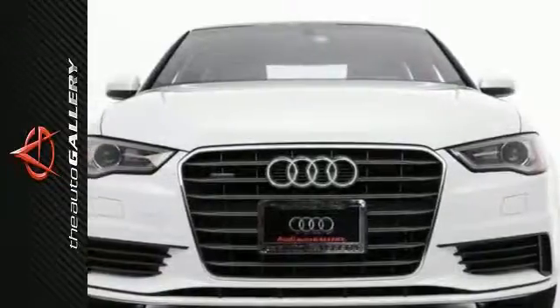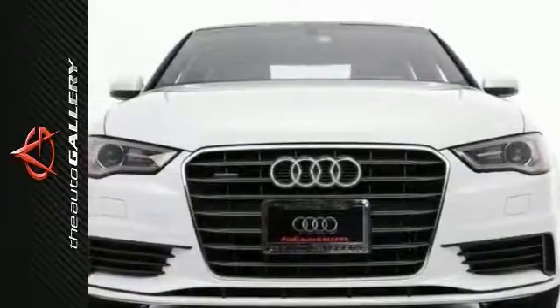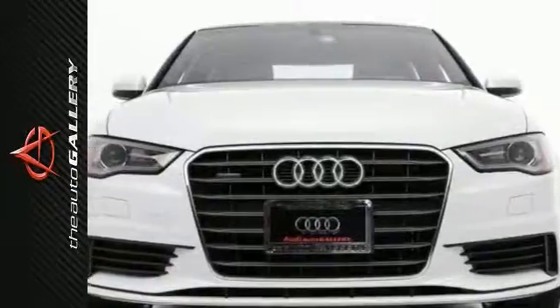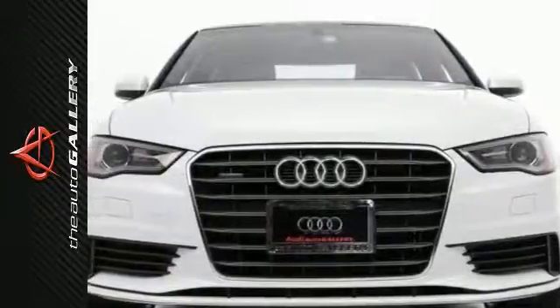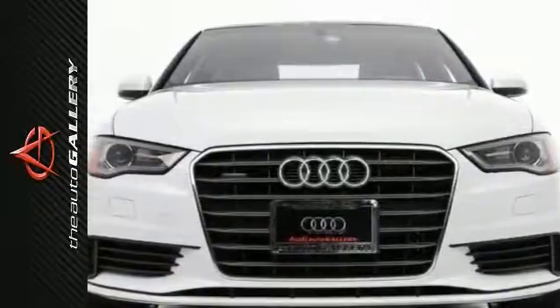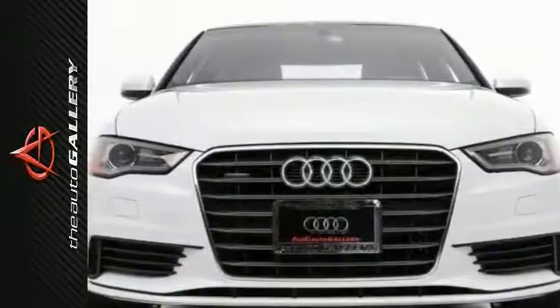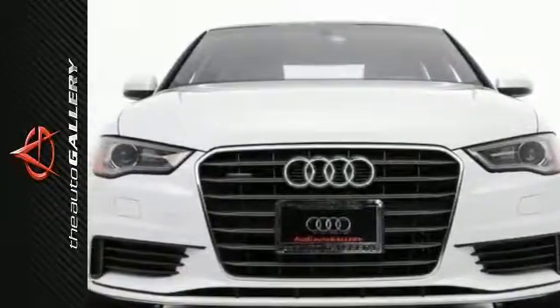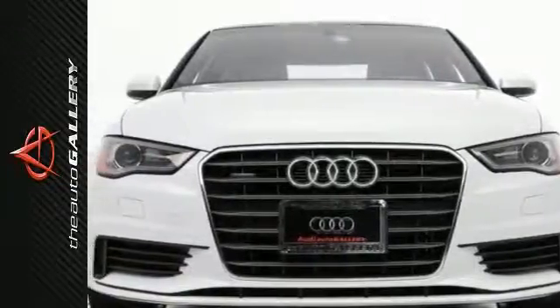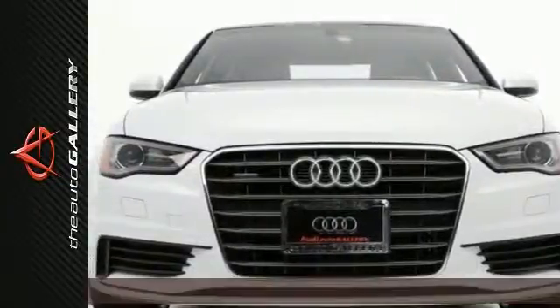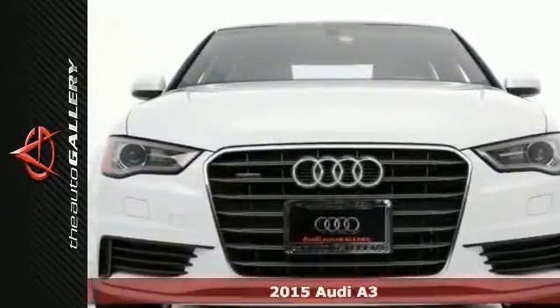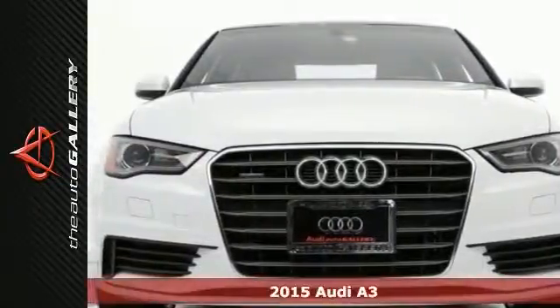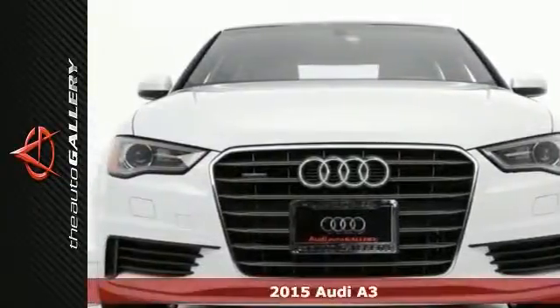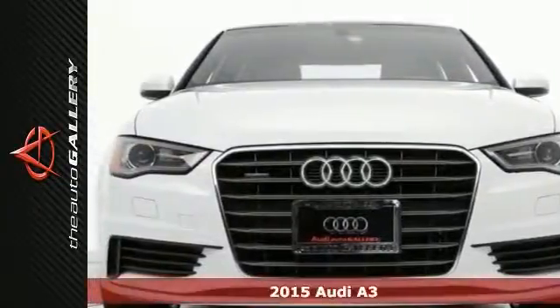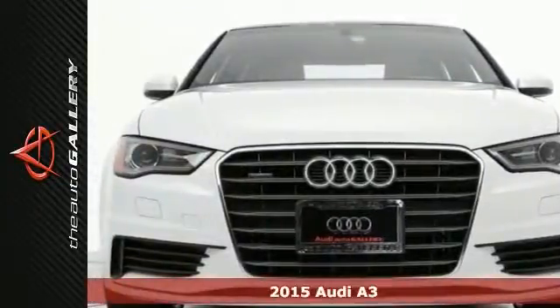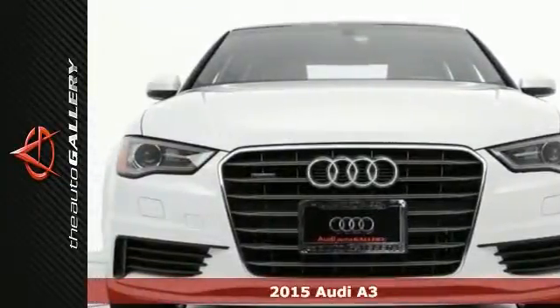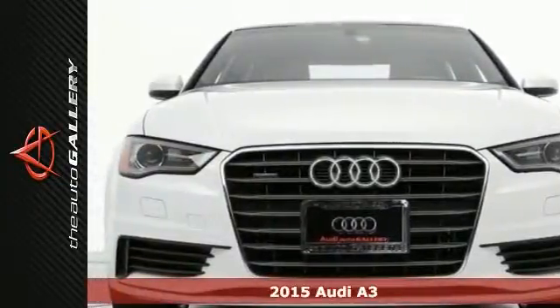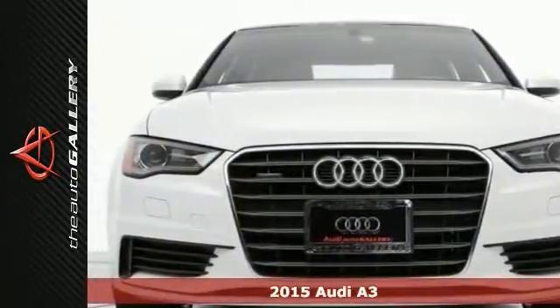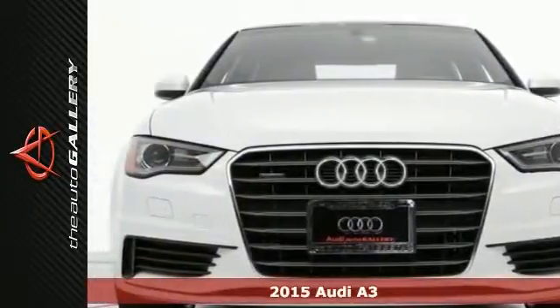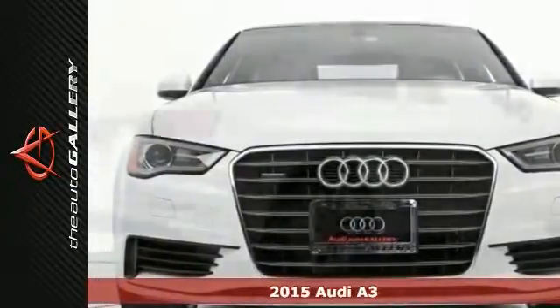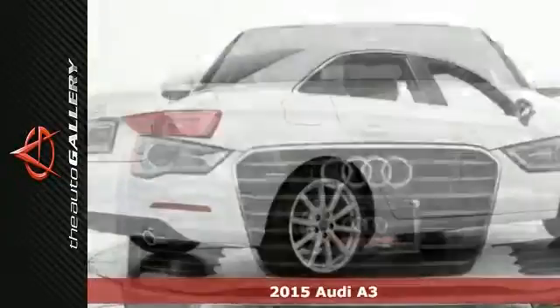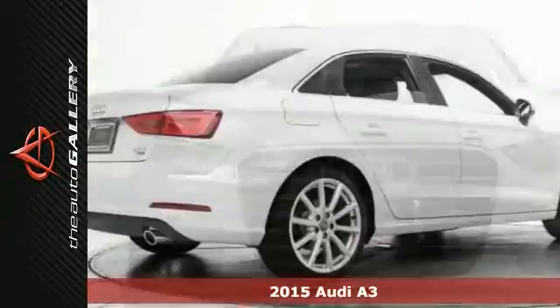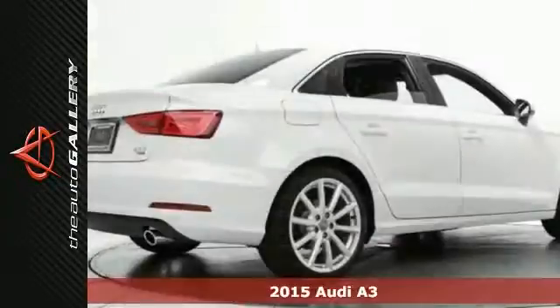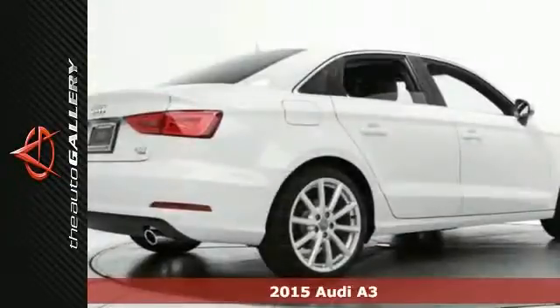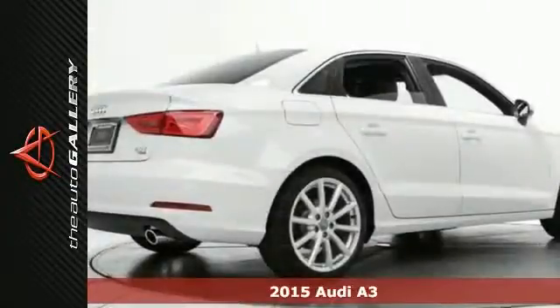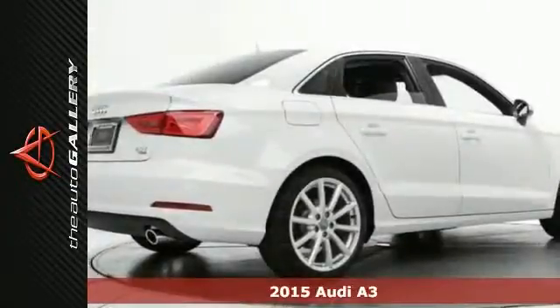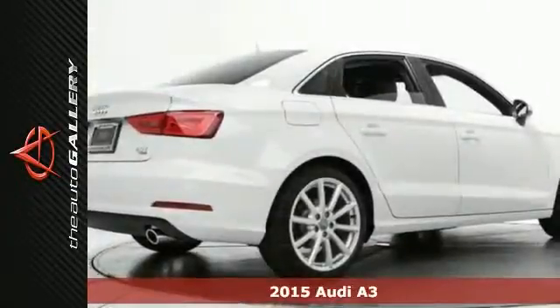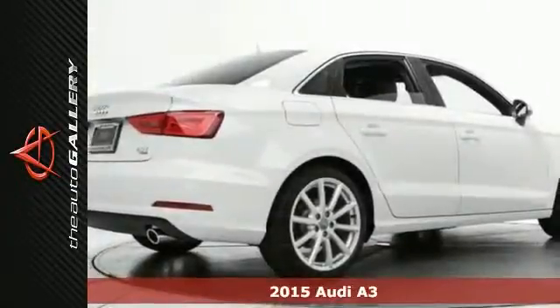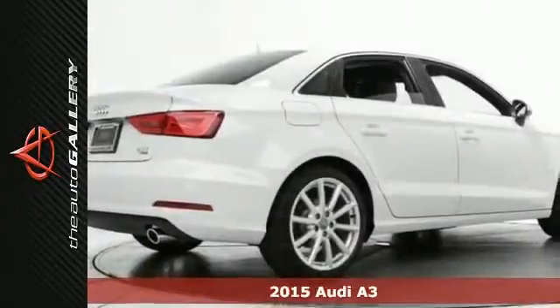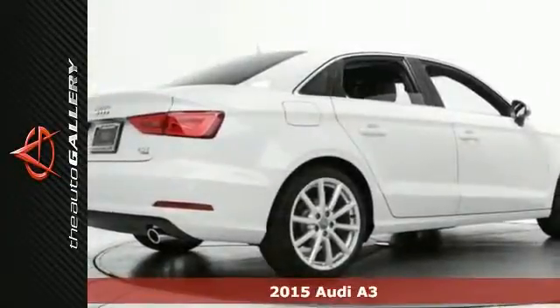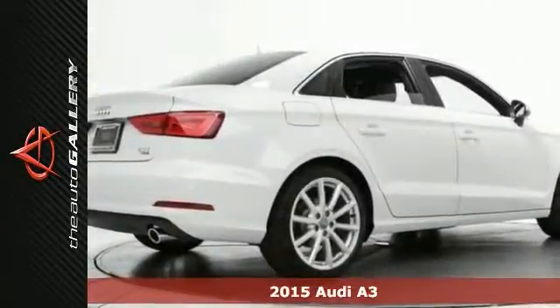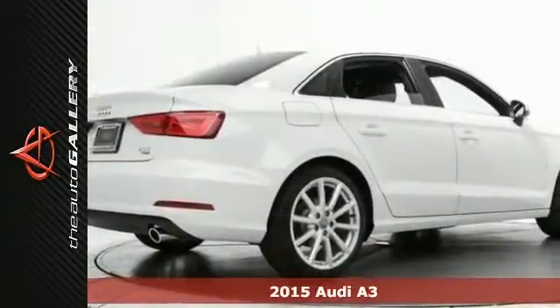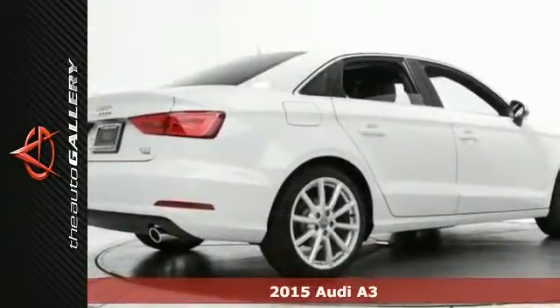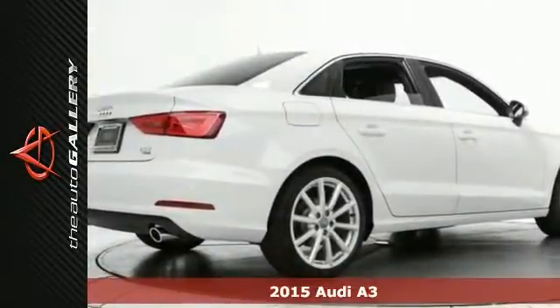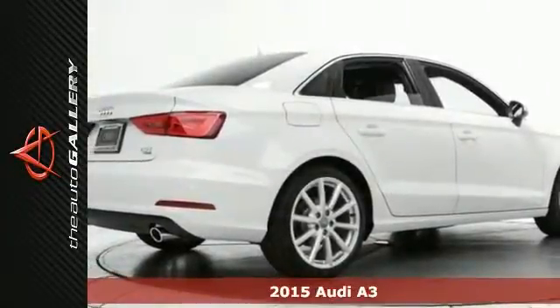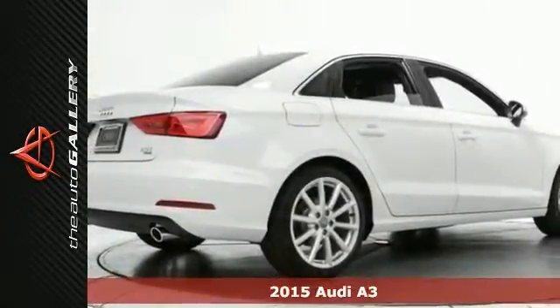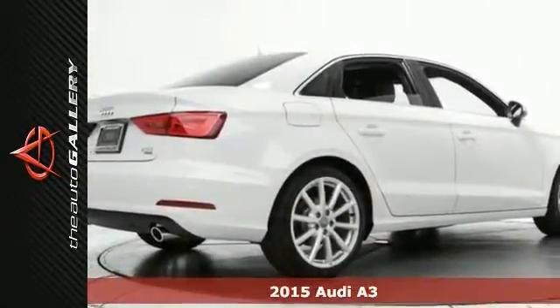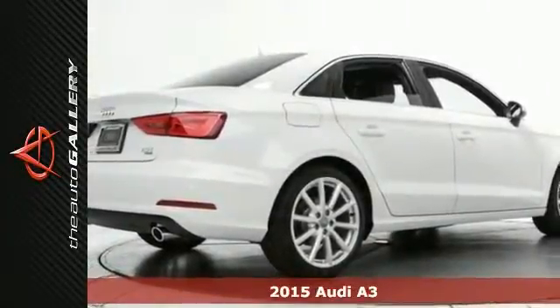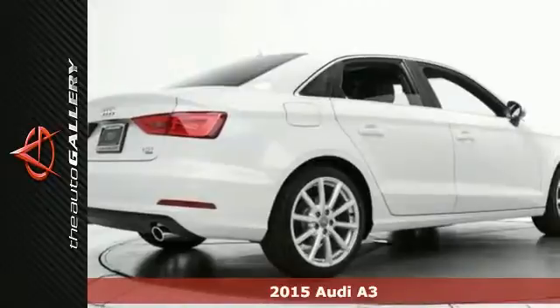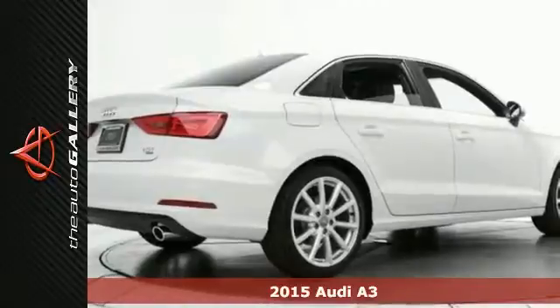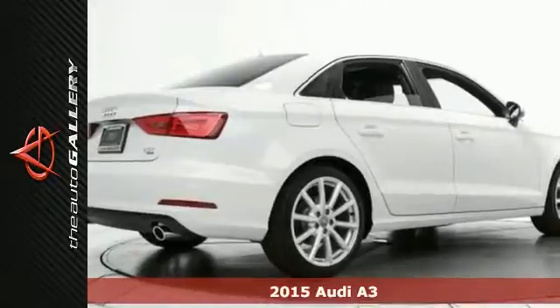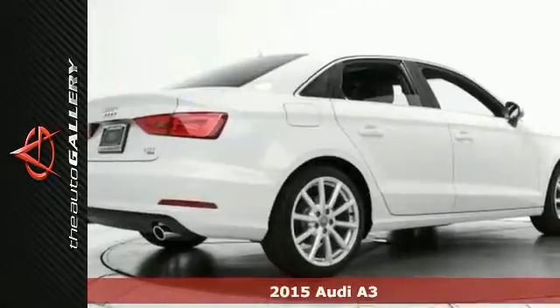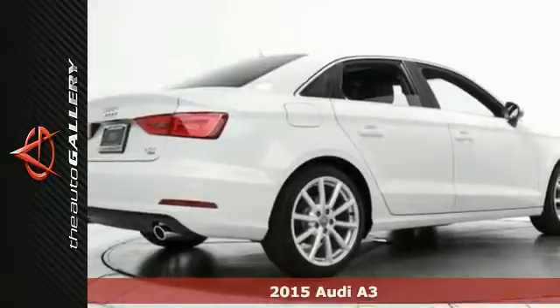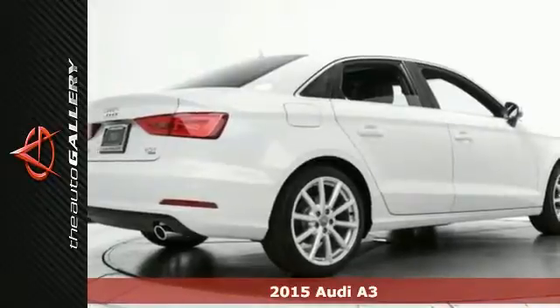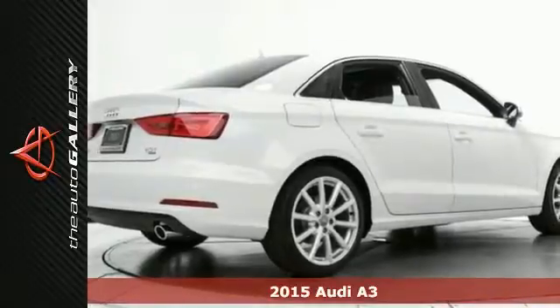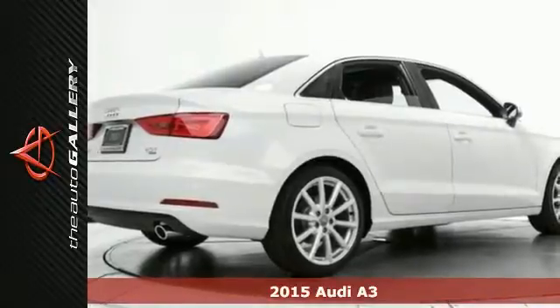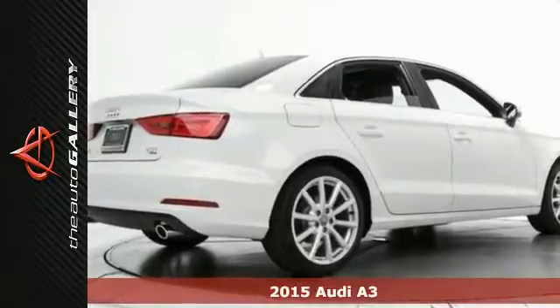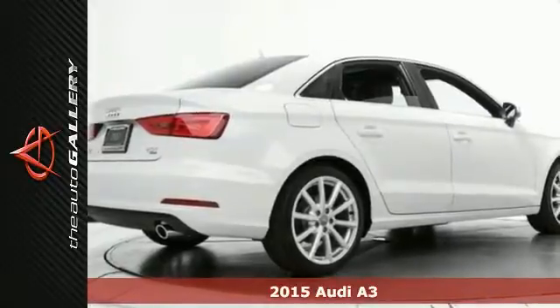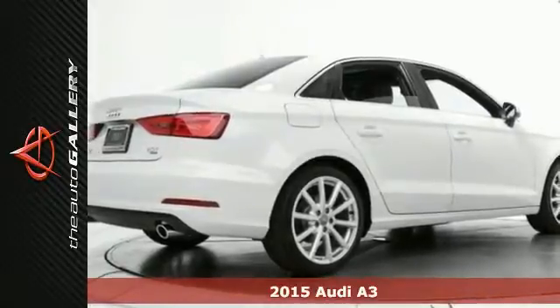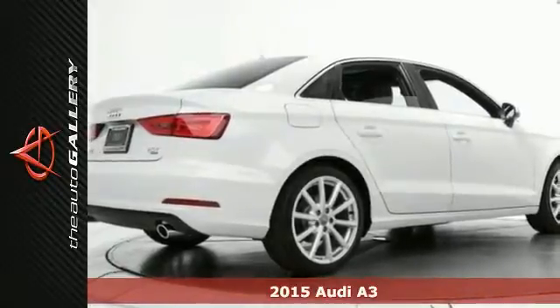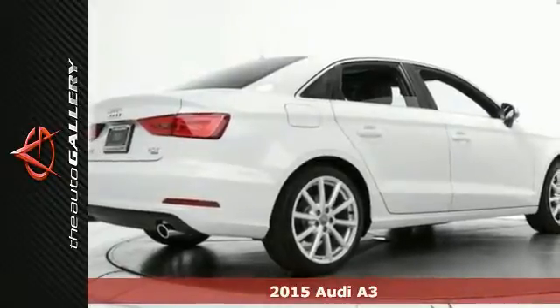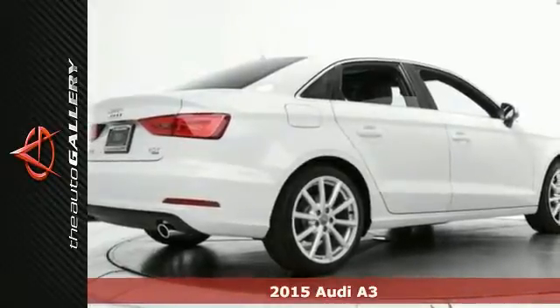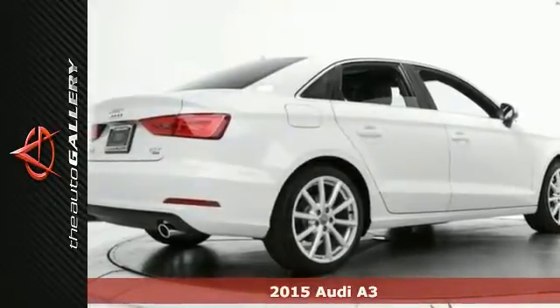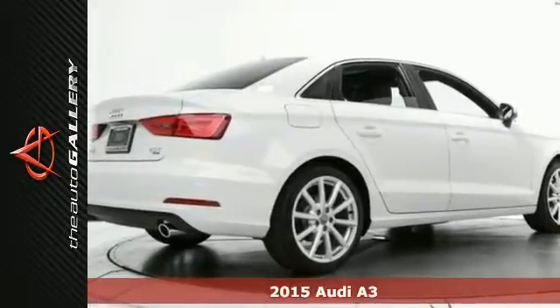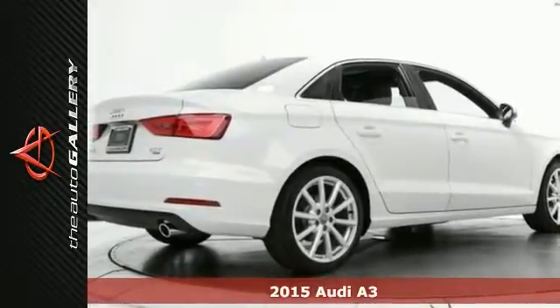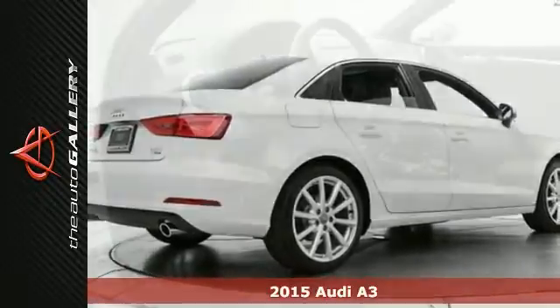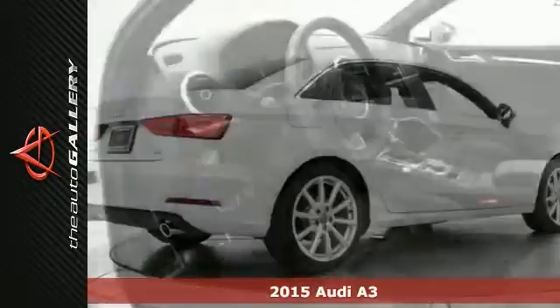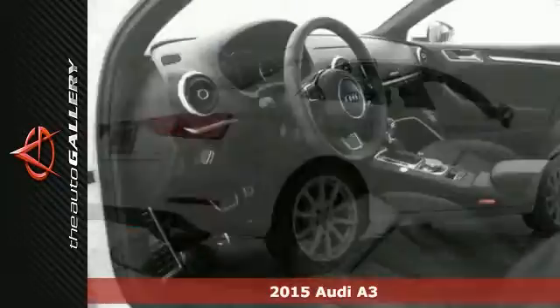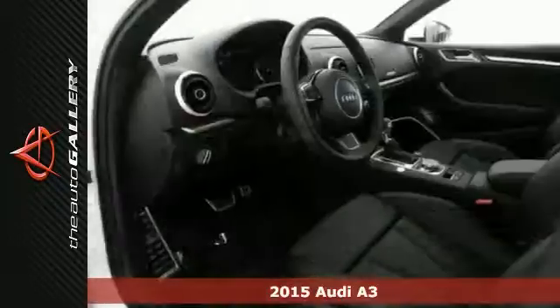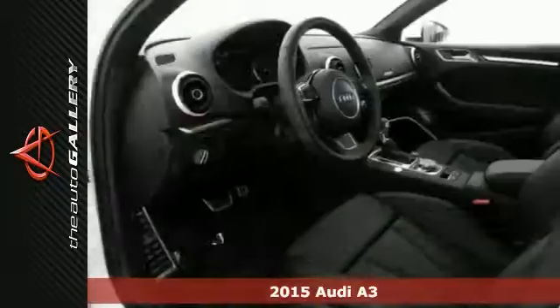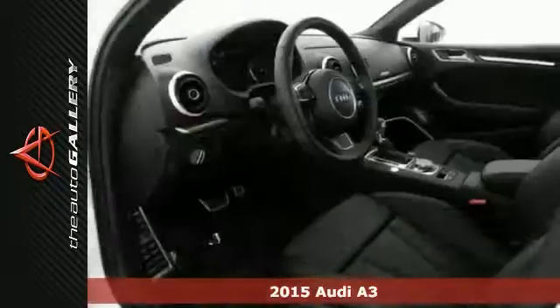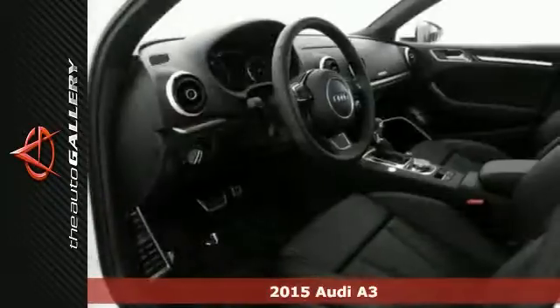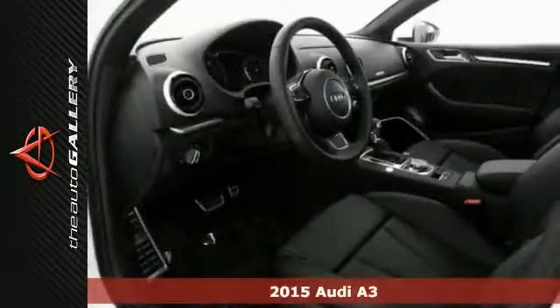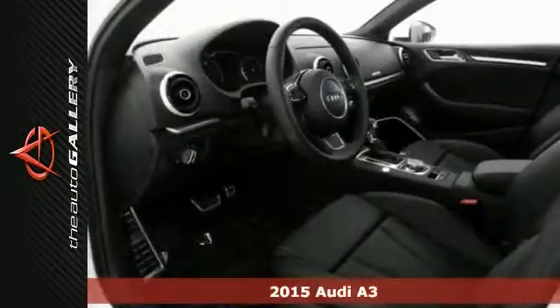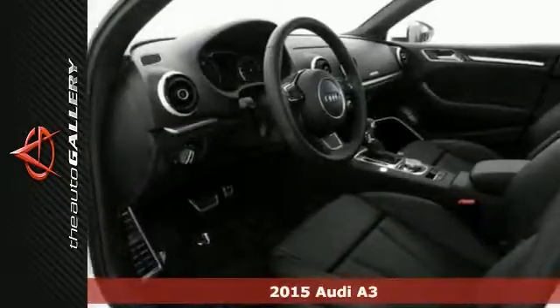It's a 2015 Audi A3. Comfort, luxury and technology — you will have it all in this Audi.